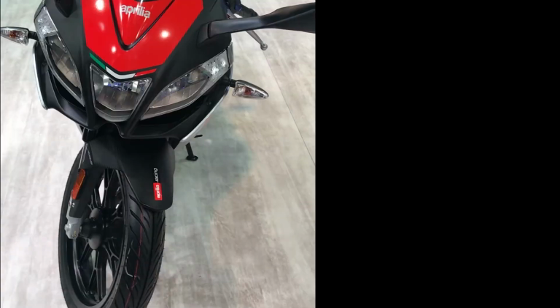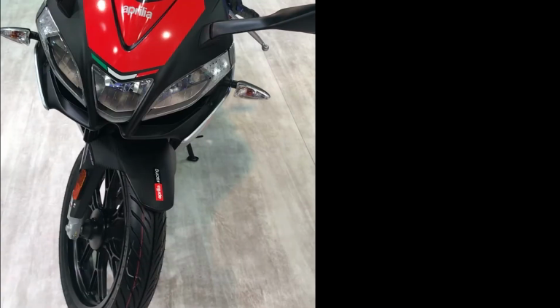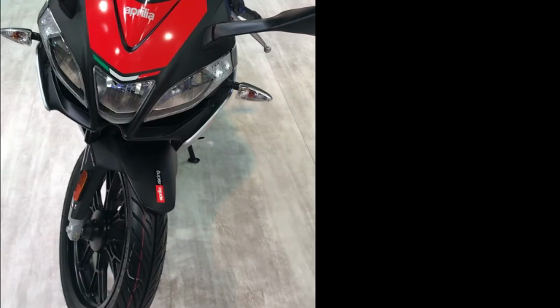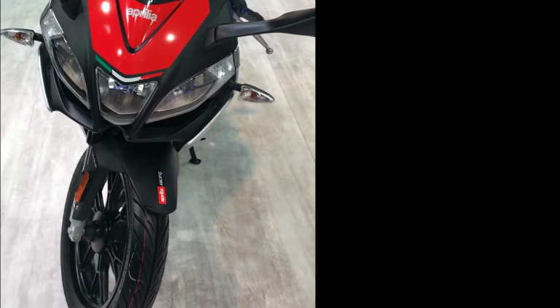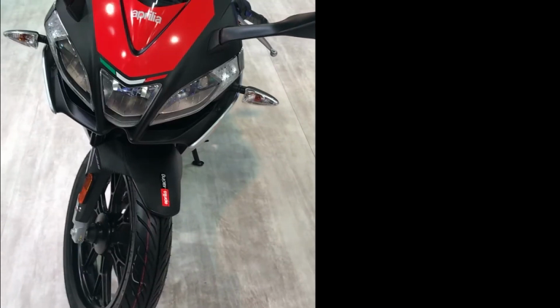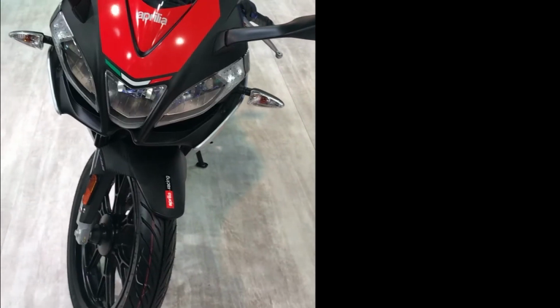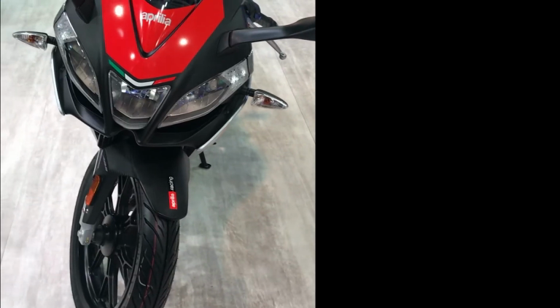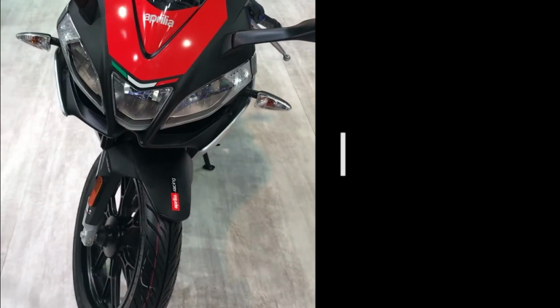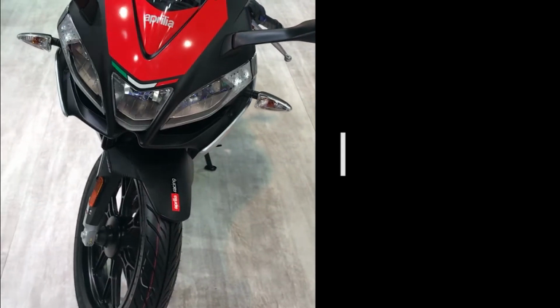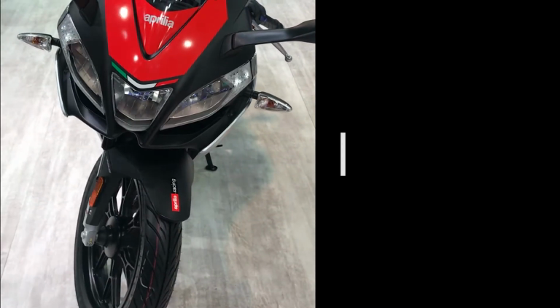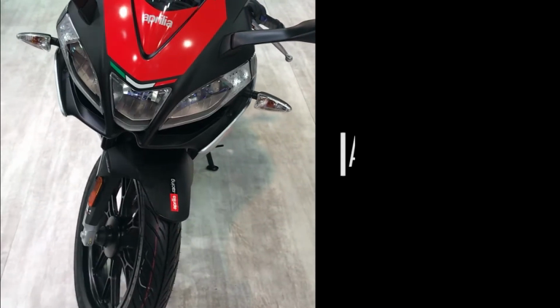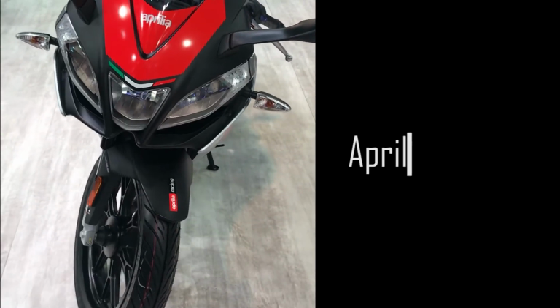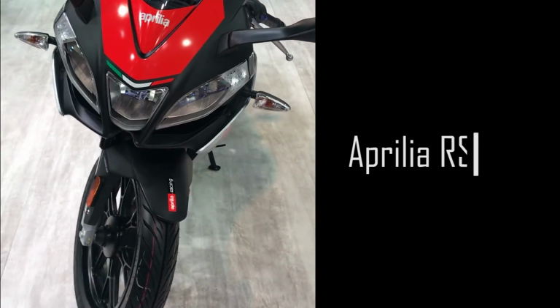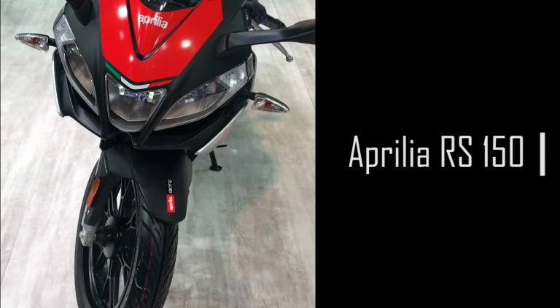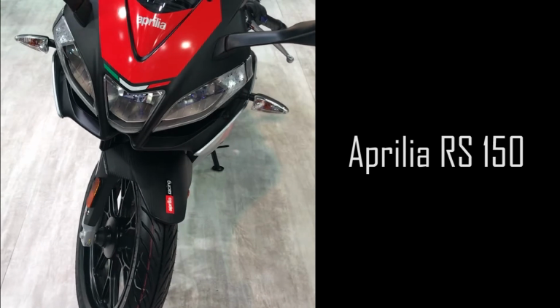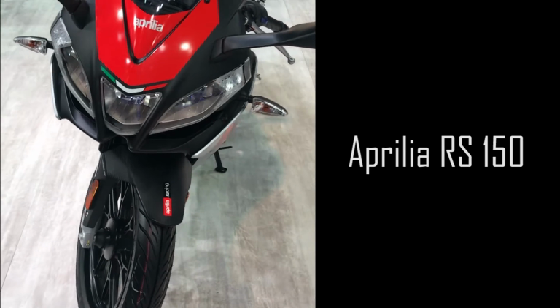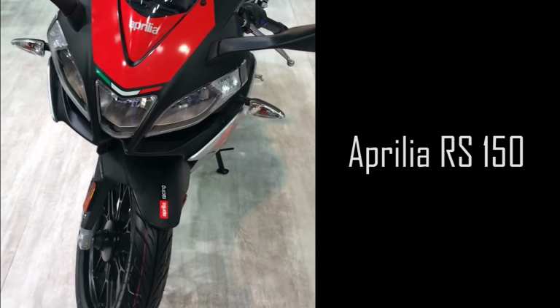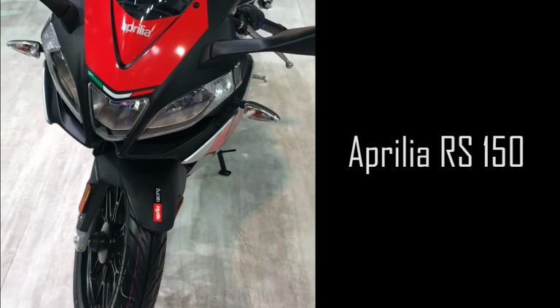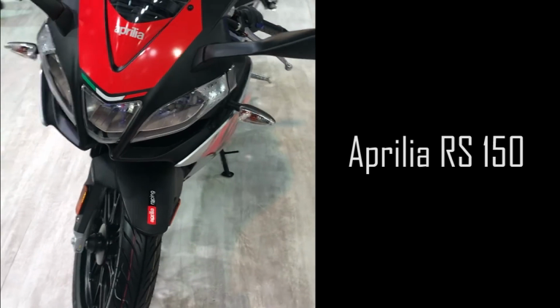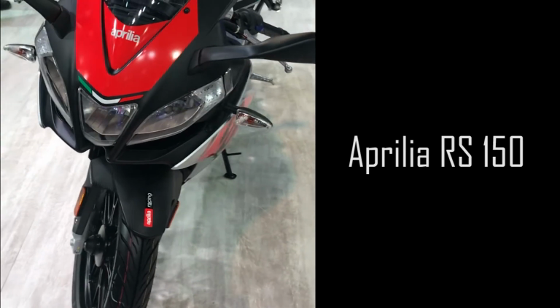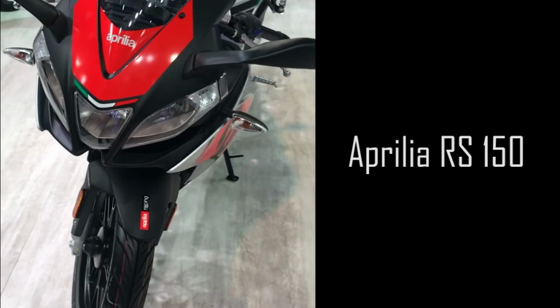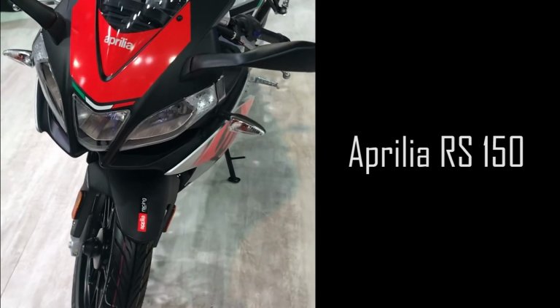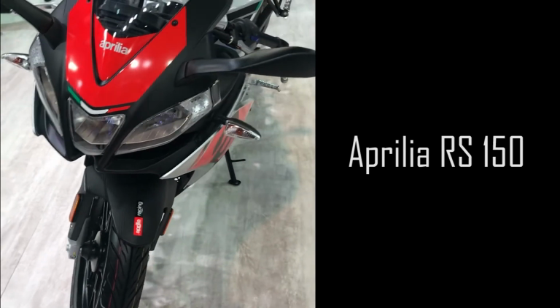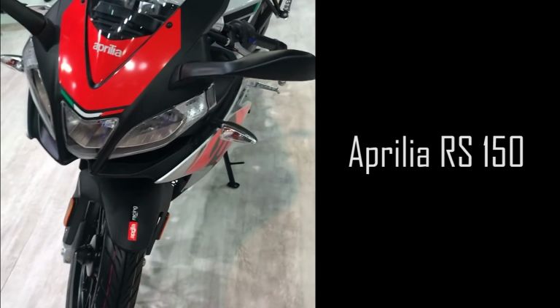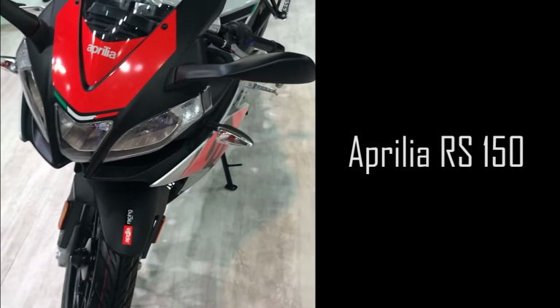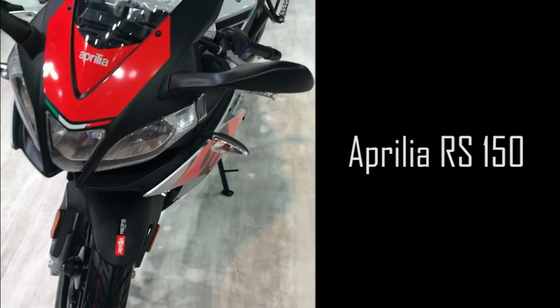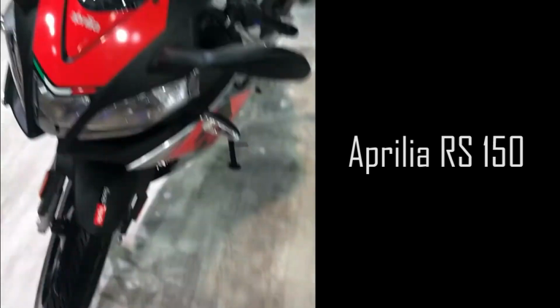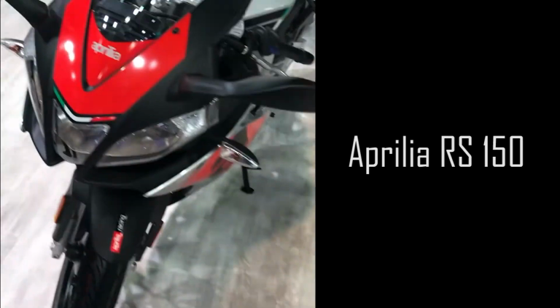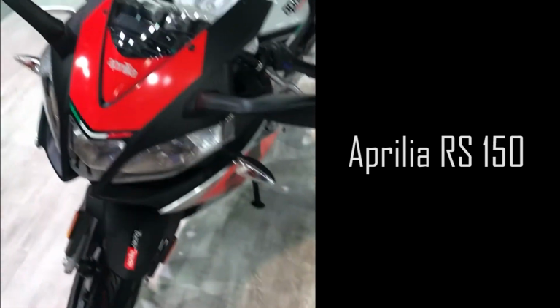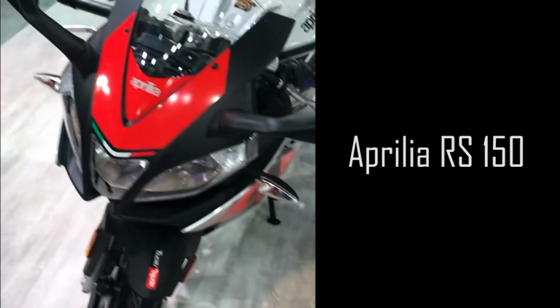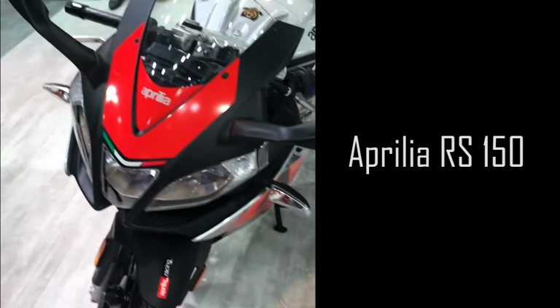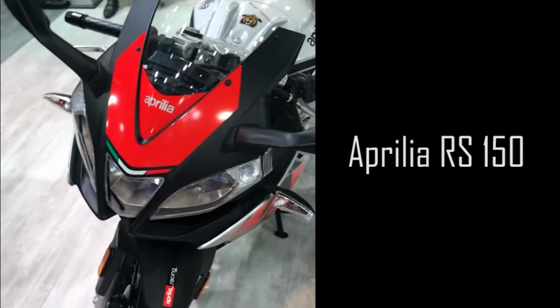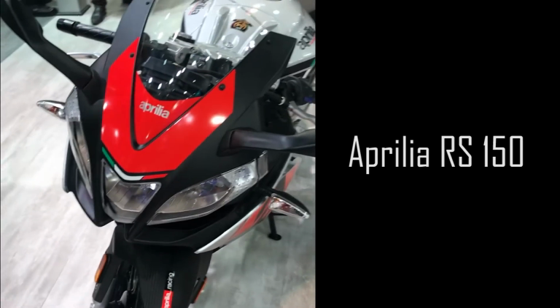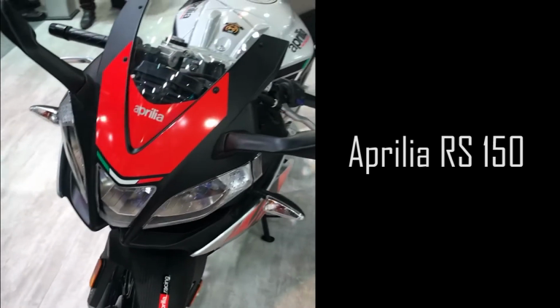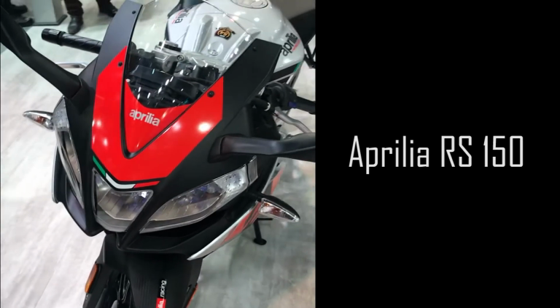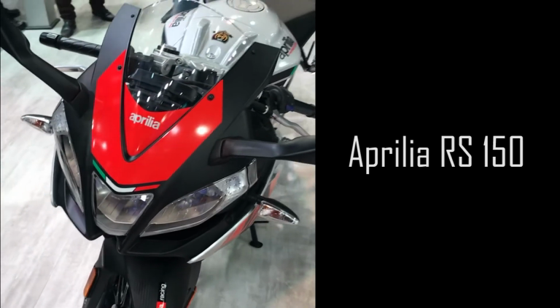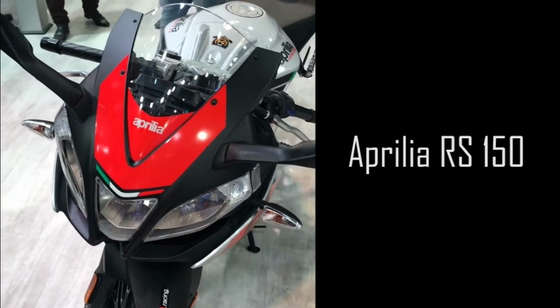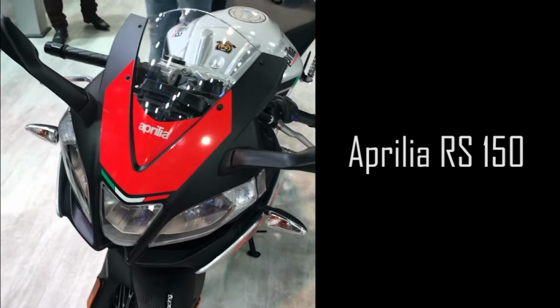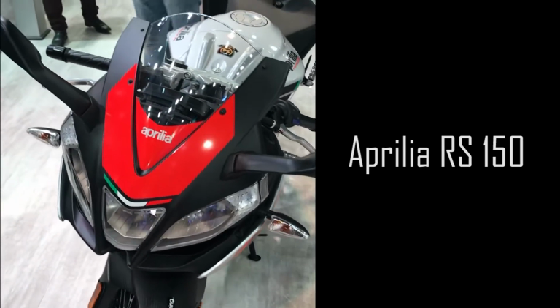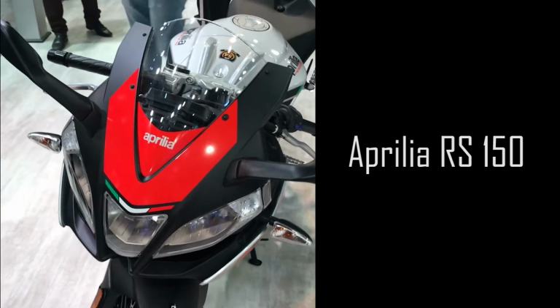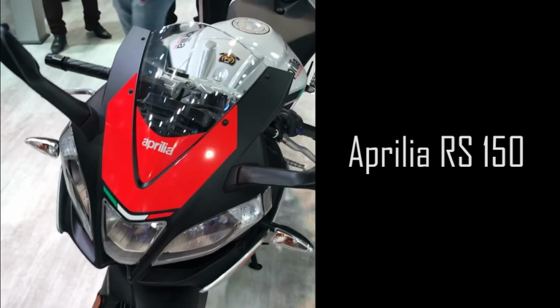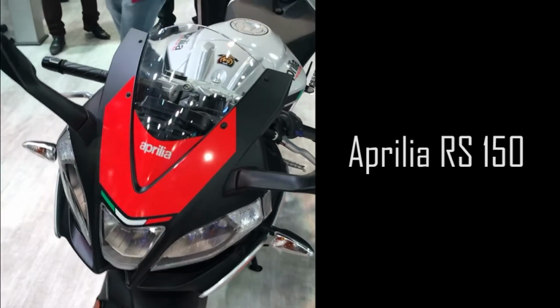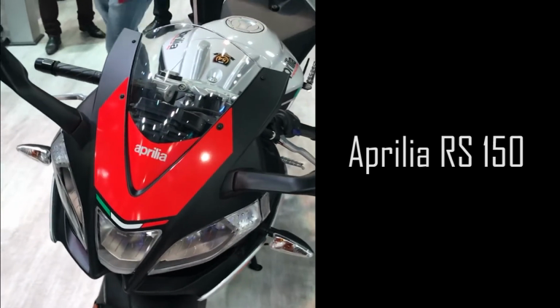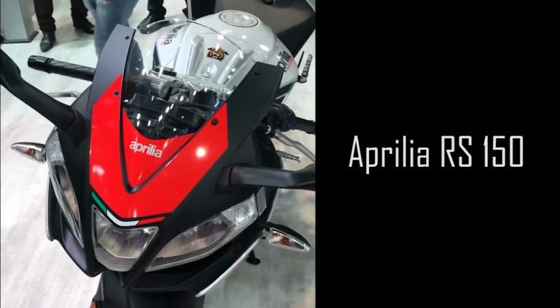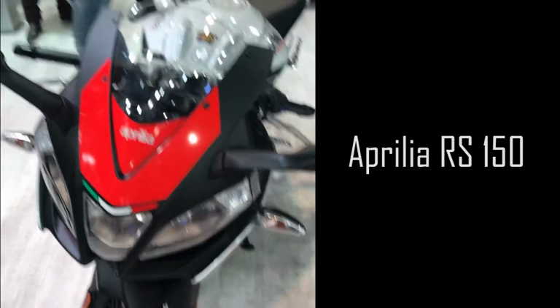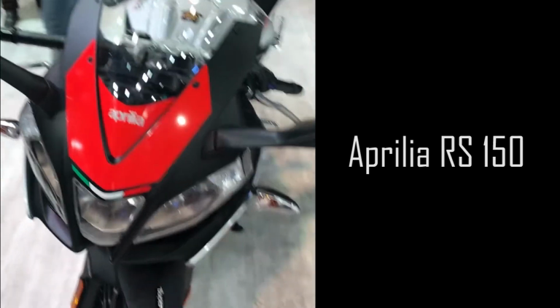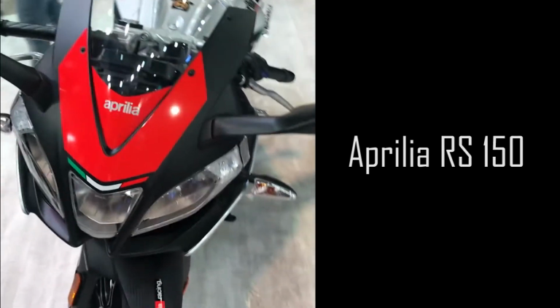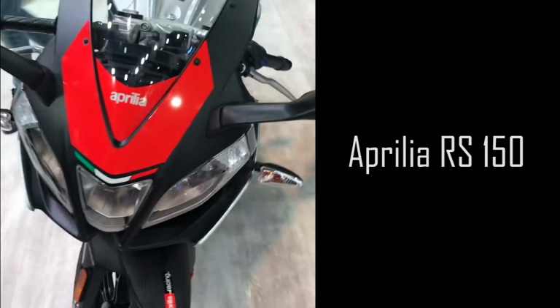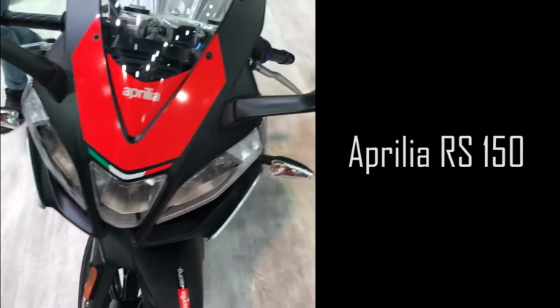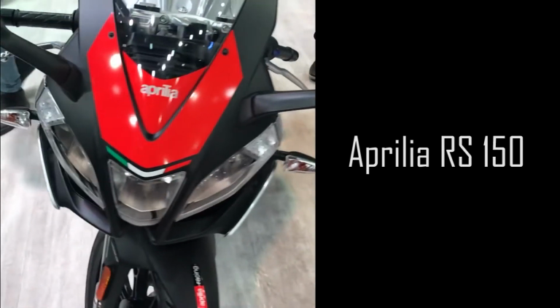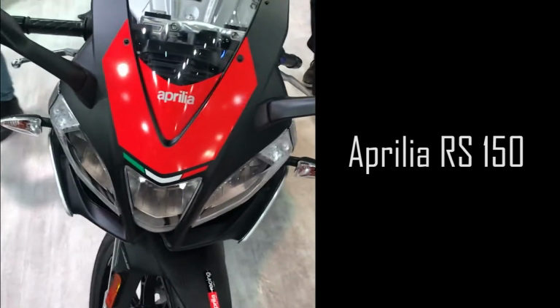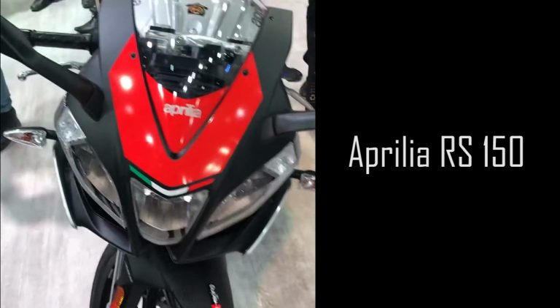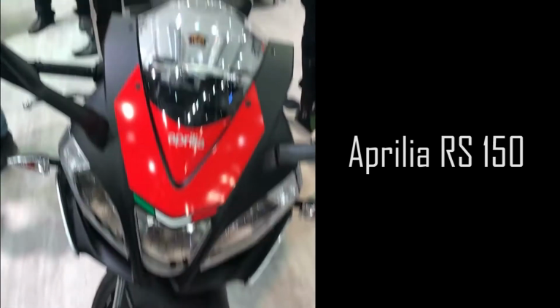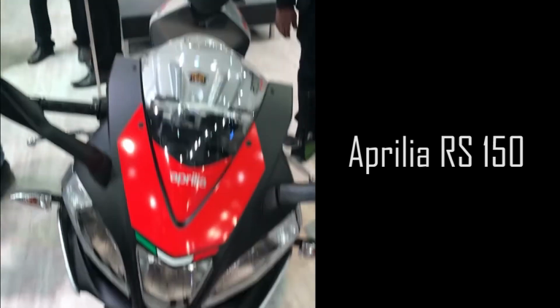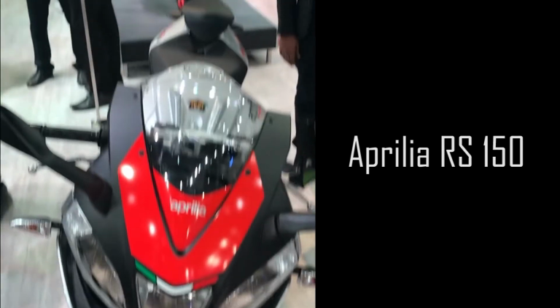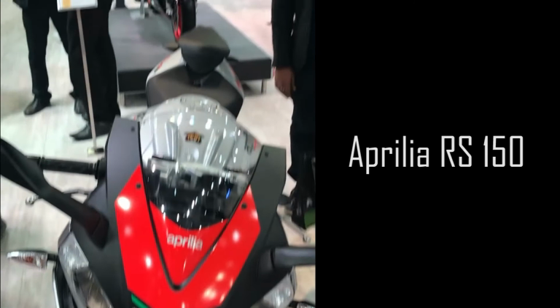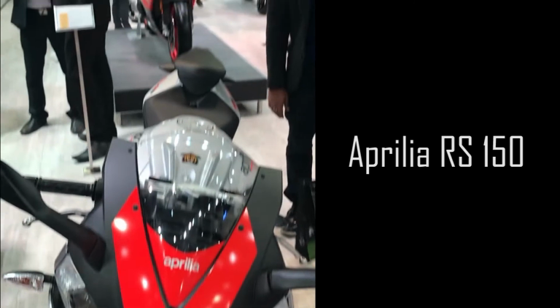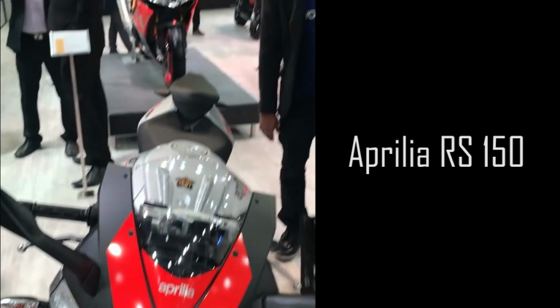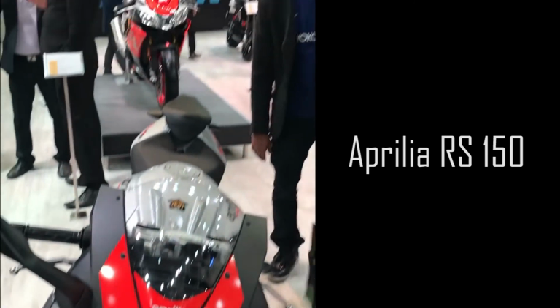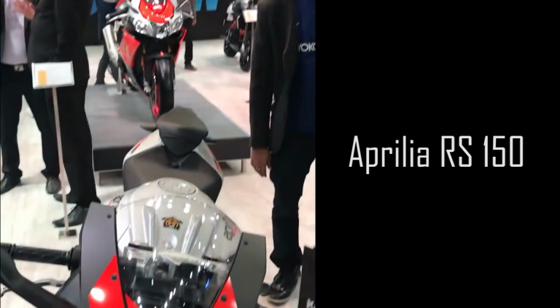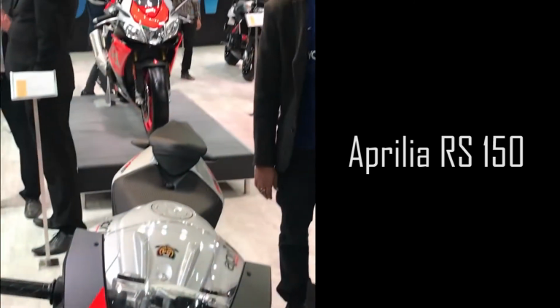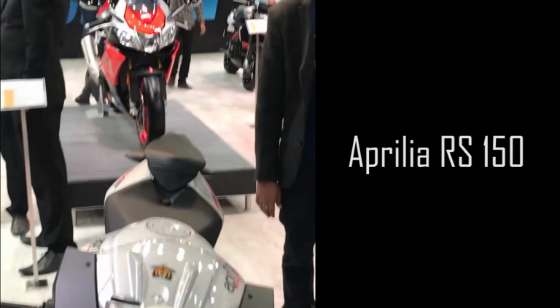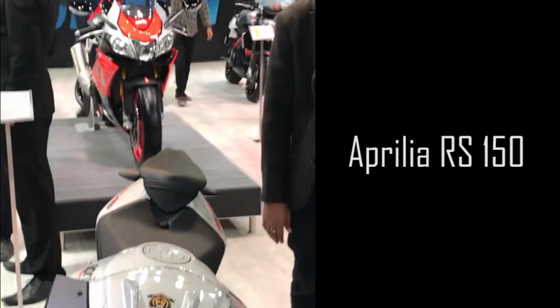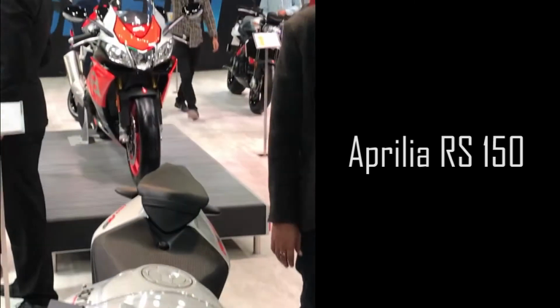This is the new RS150 that is being derived from the RSV4 that you can see at the back.